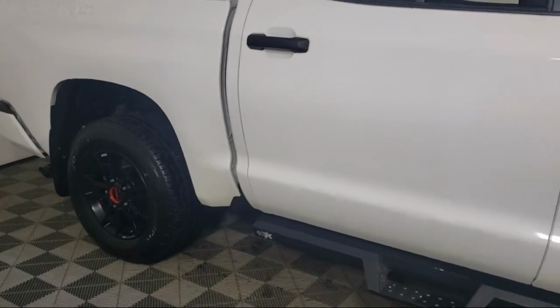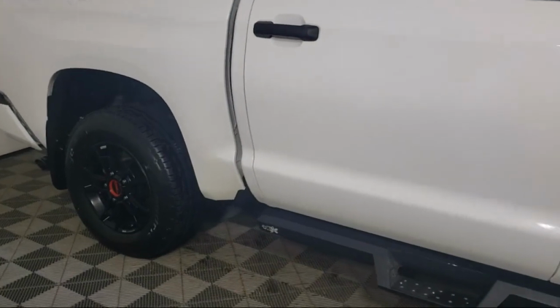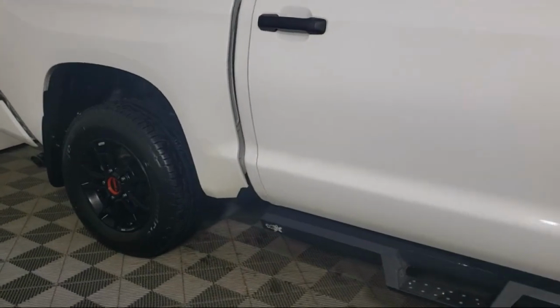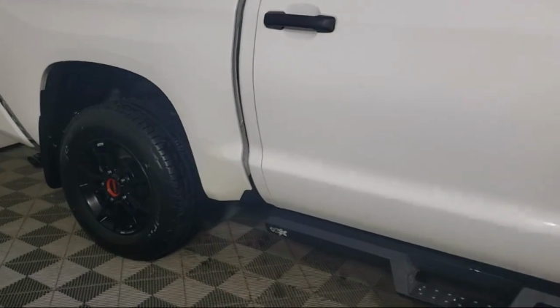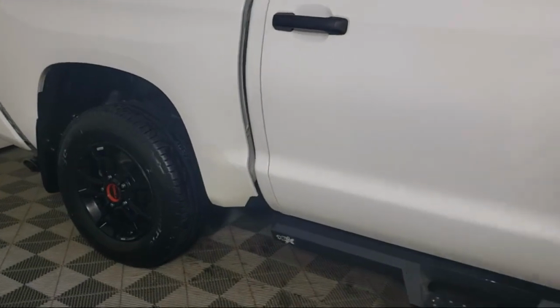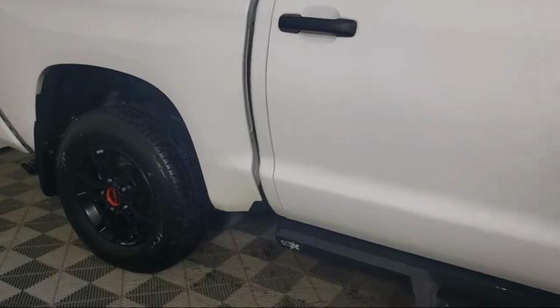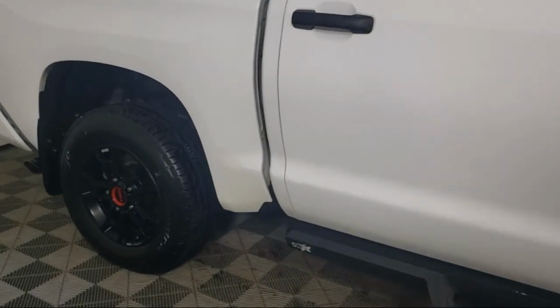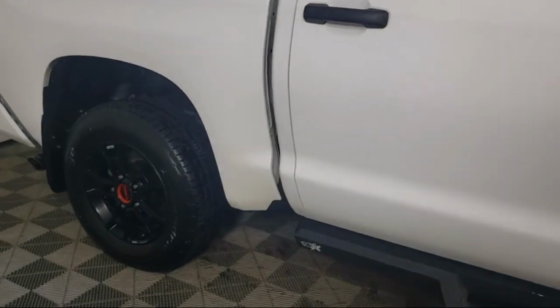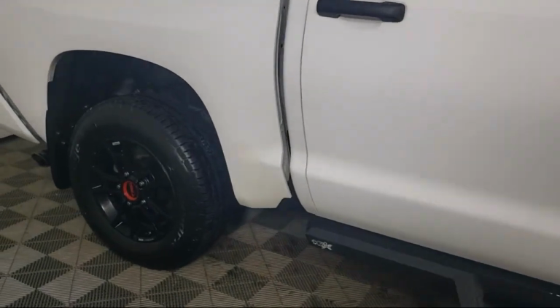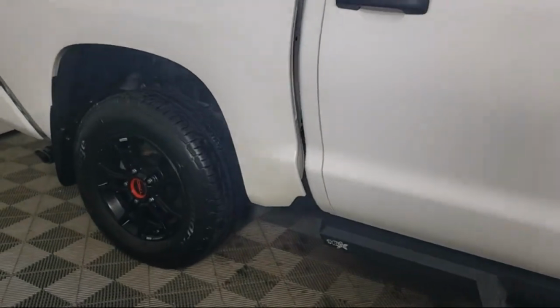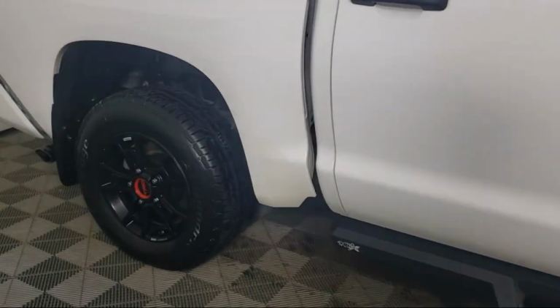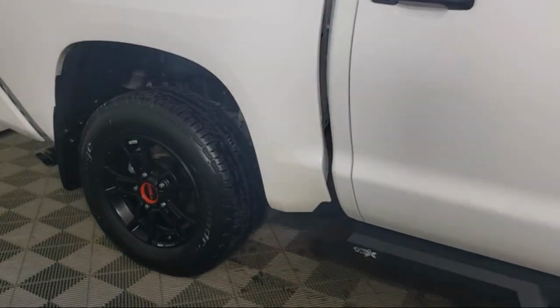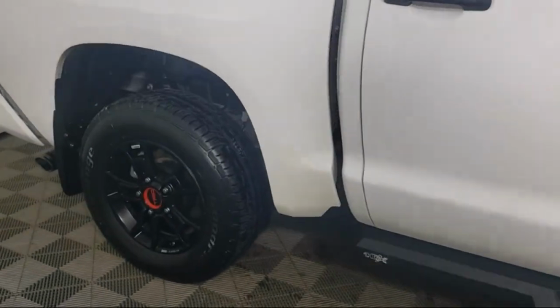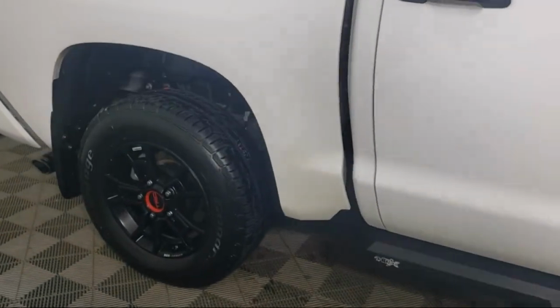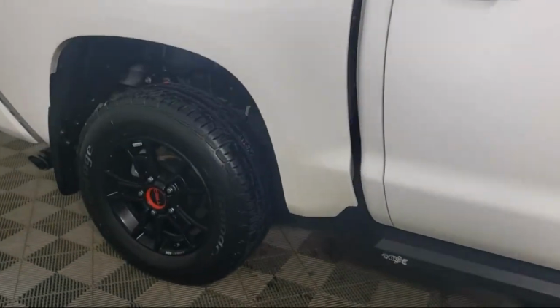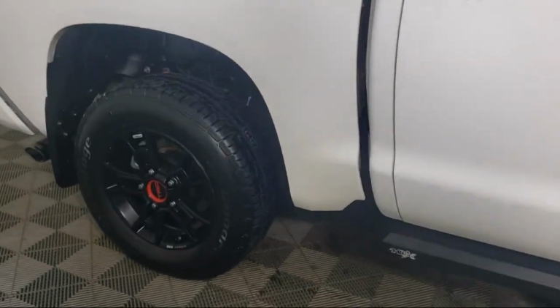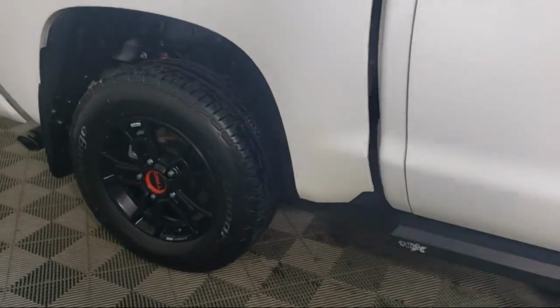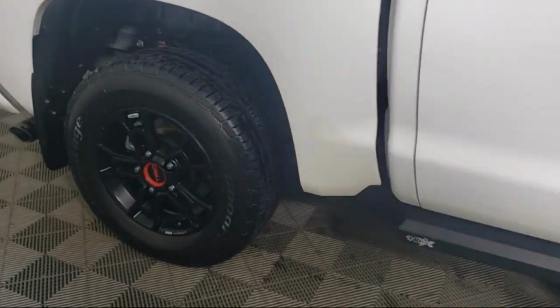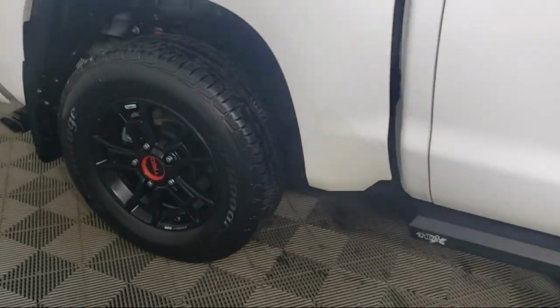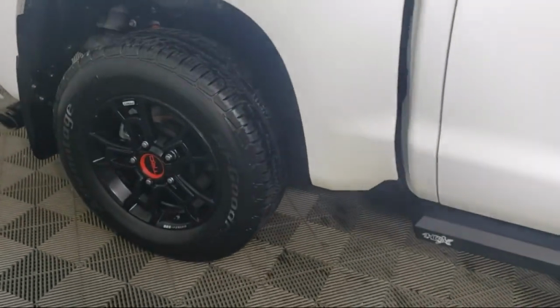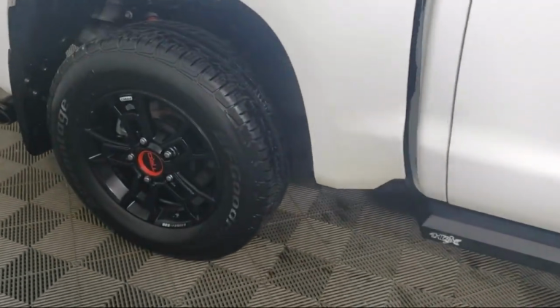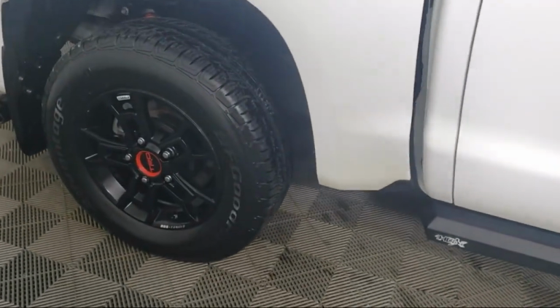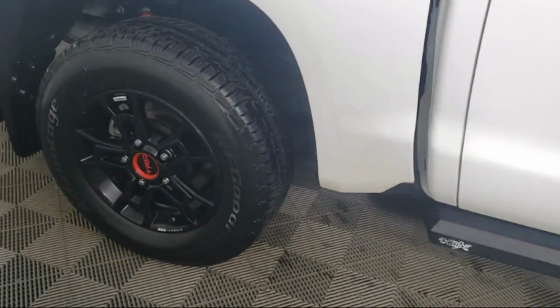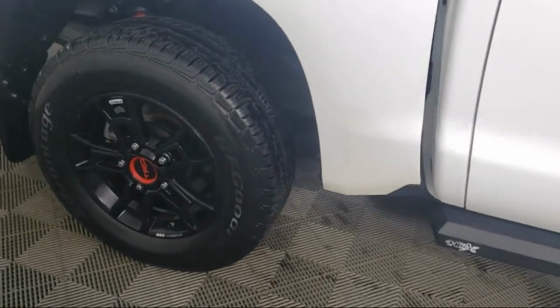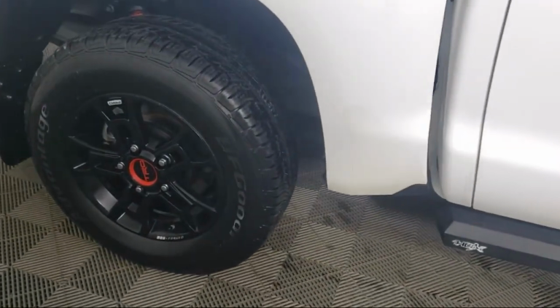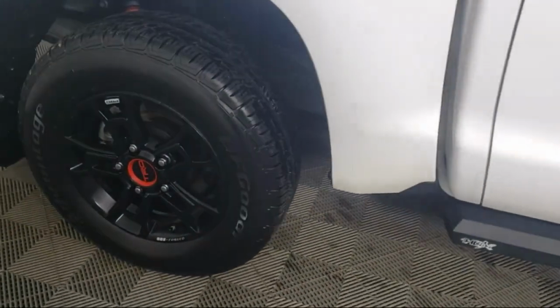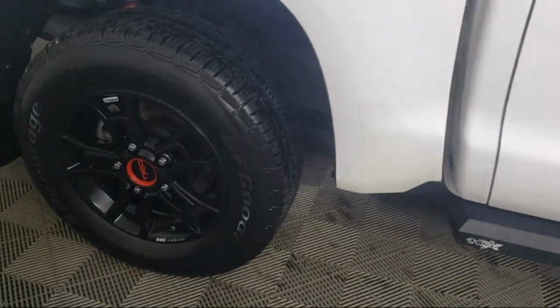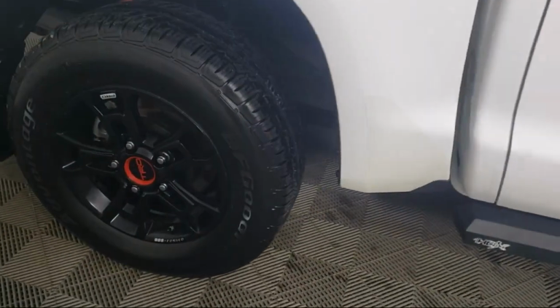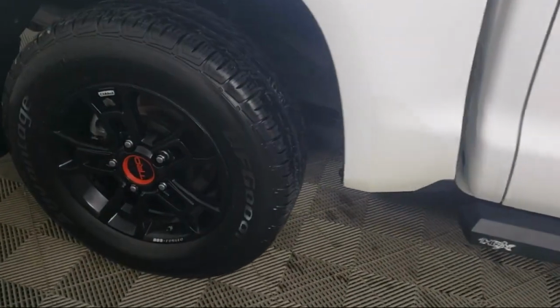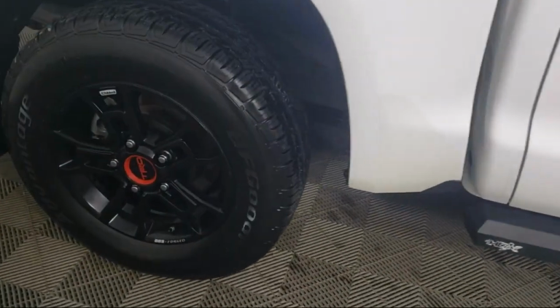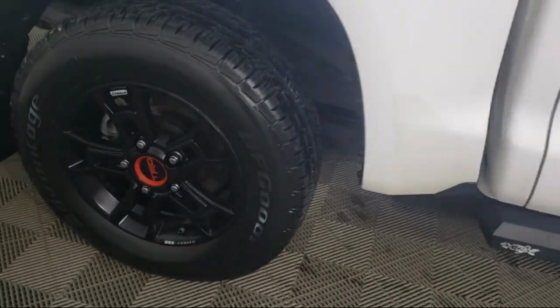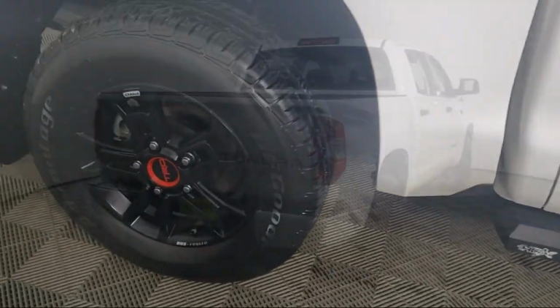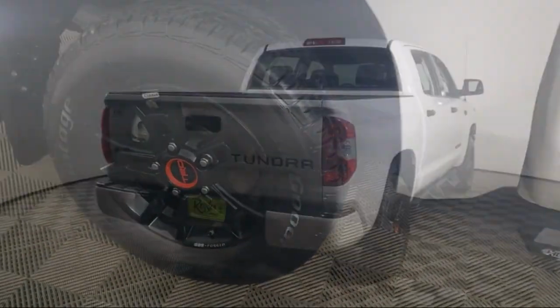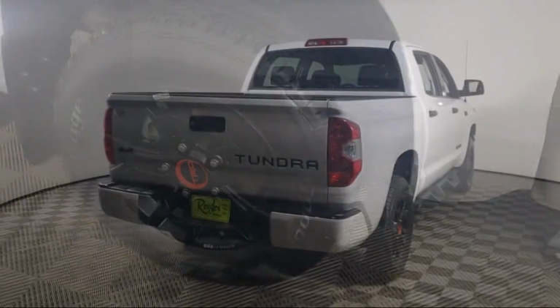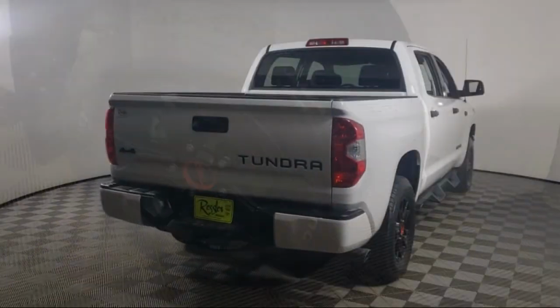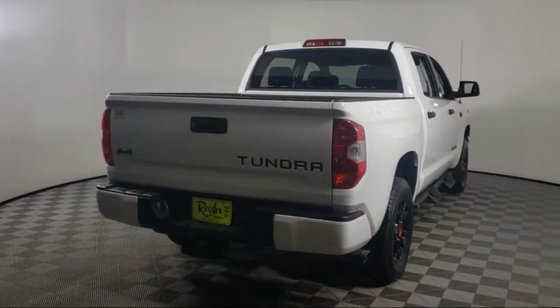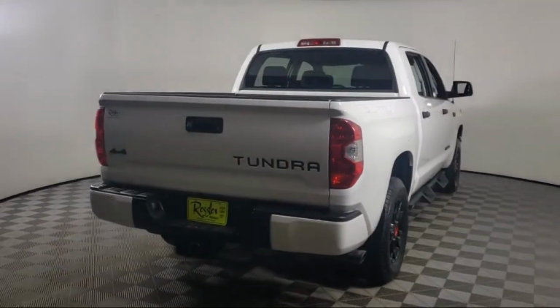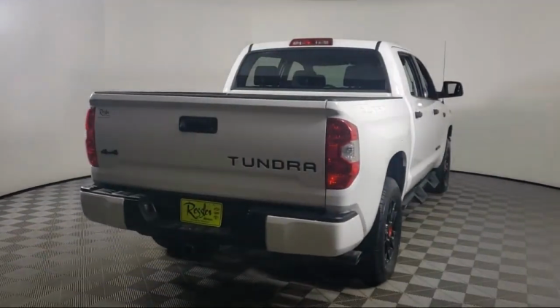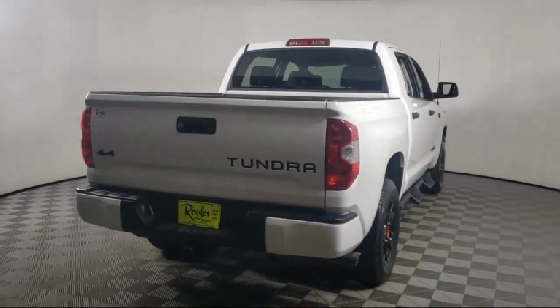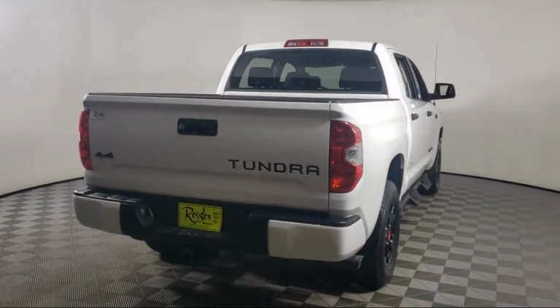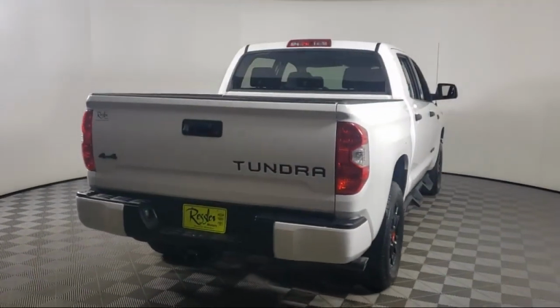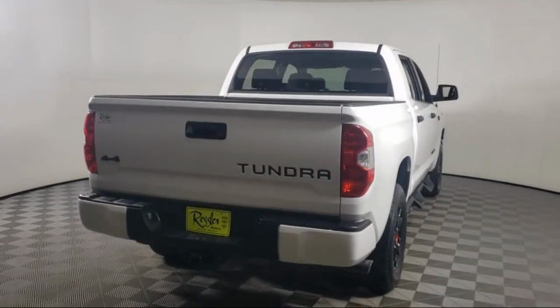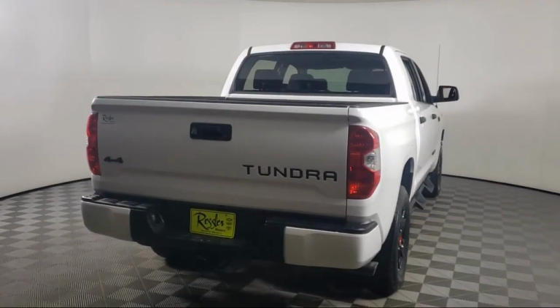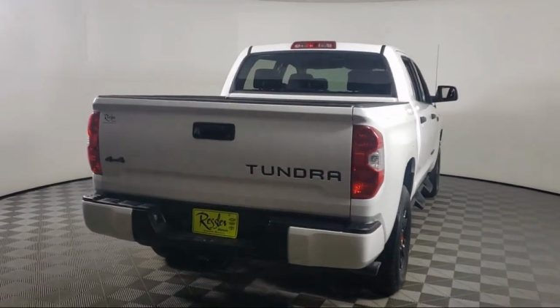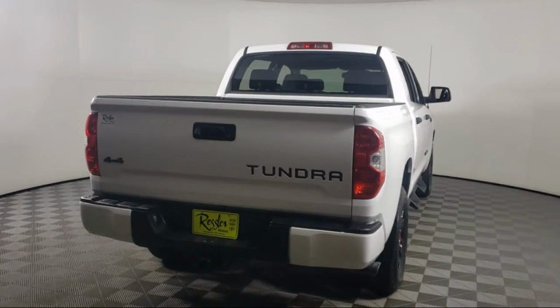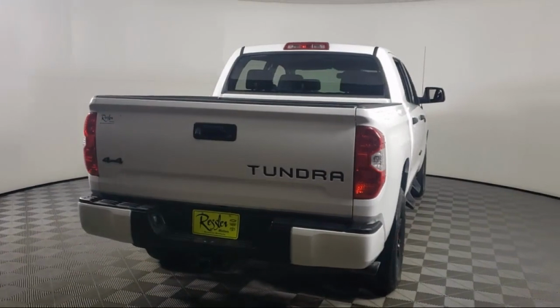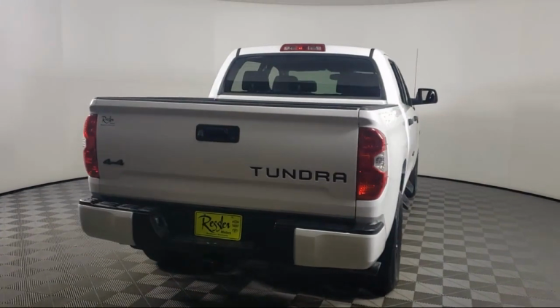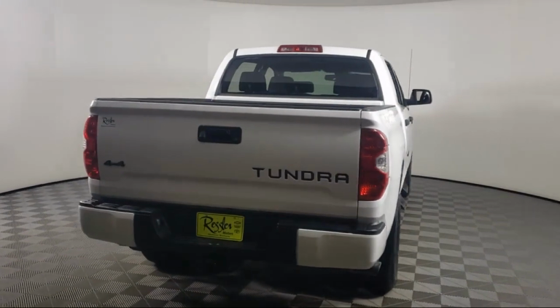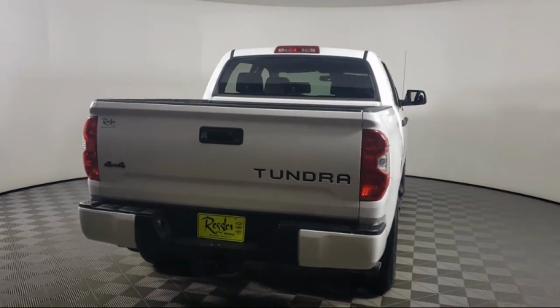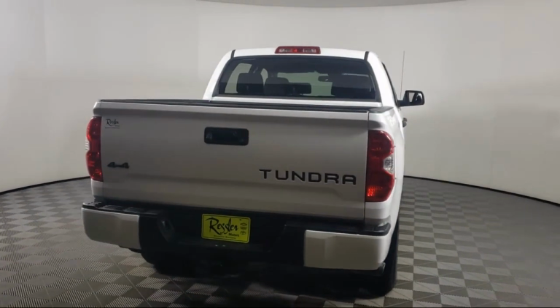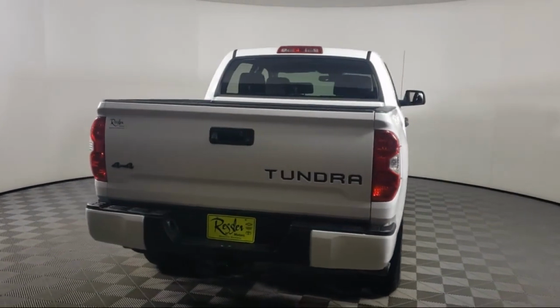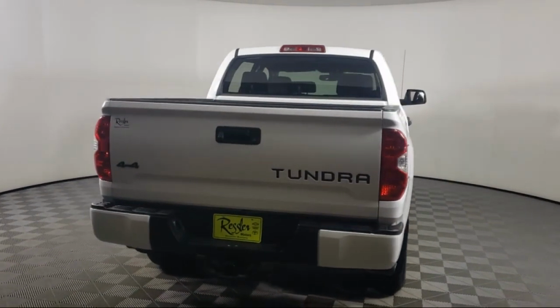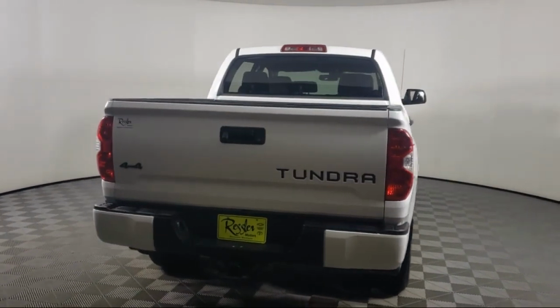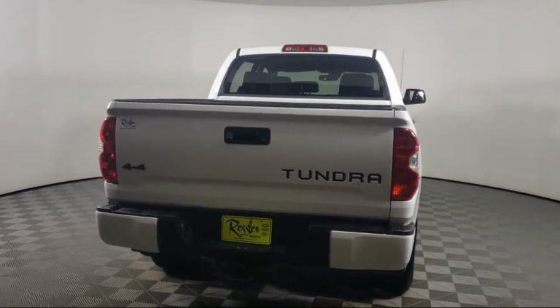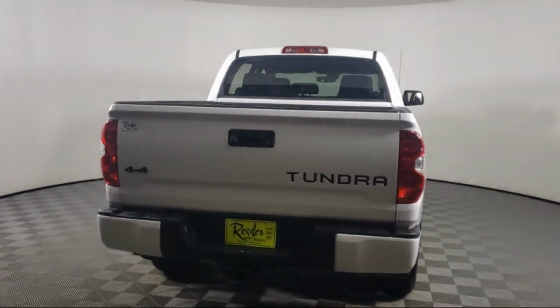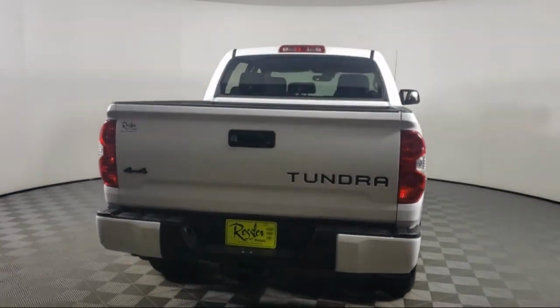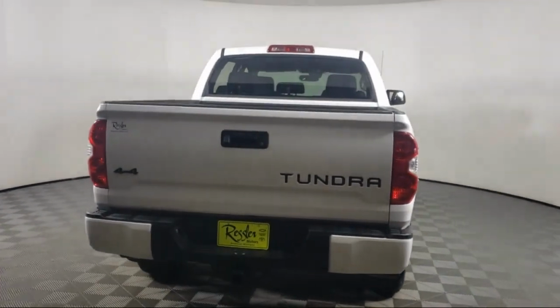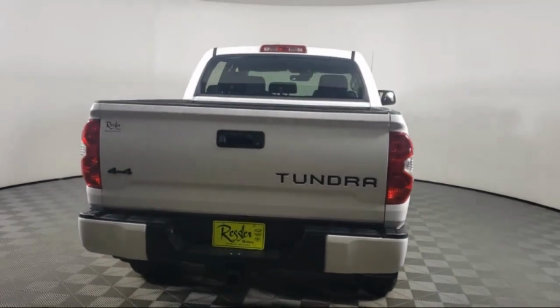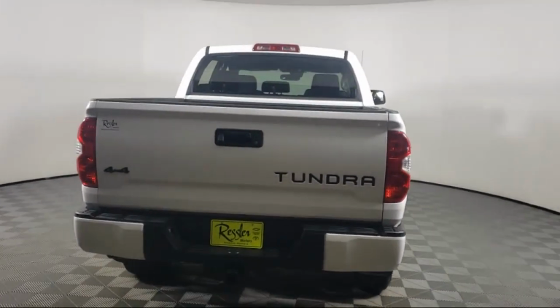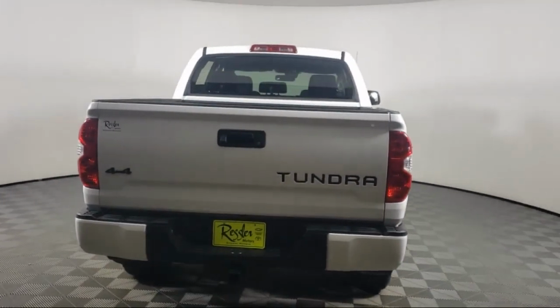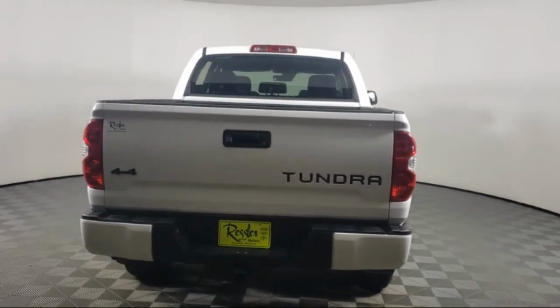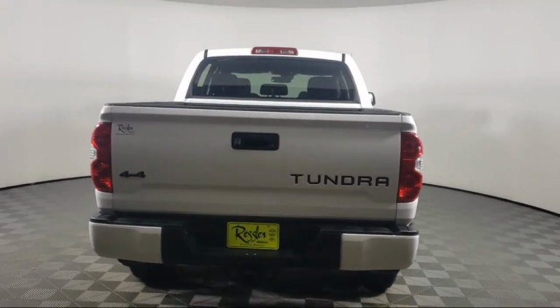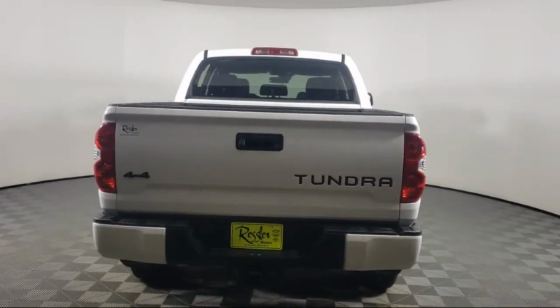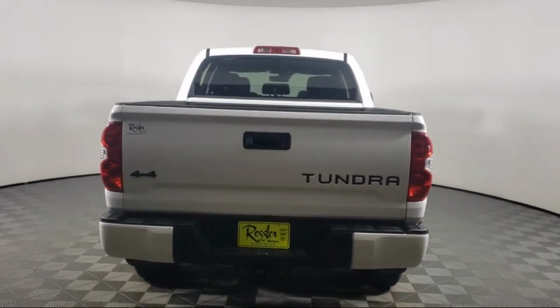It also features heated door mirrors, speed sensing steering, air conditioning, and has less than 80,000 miles on the odometer.